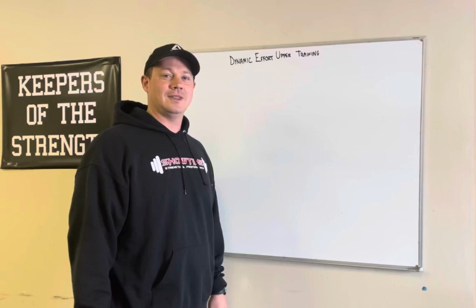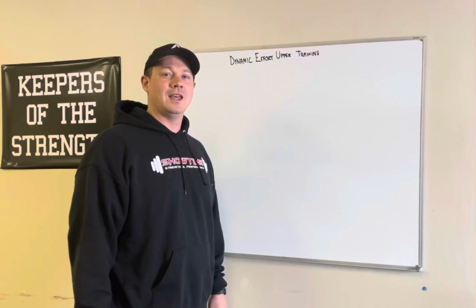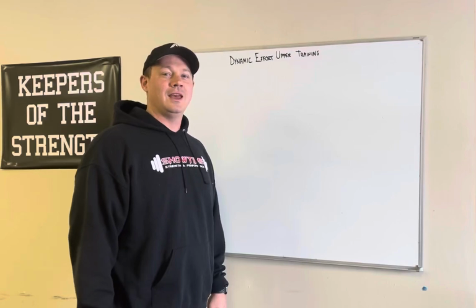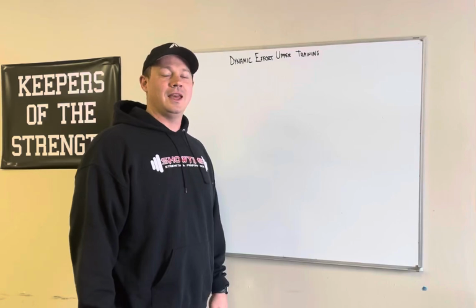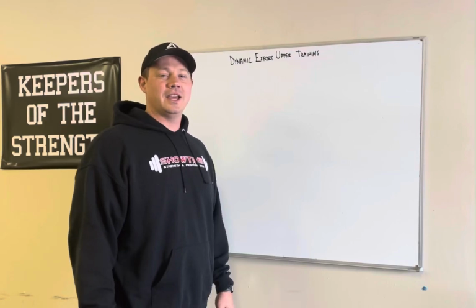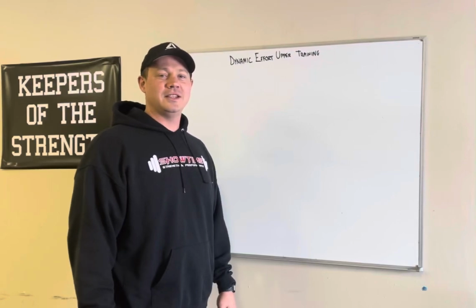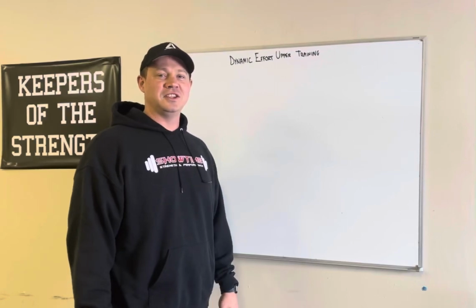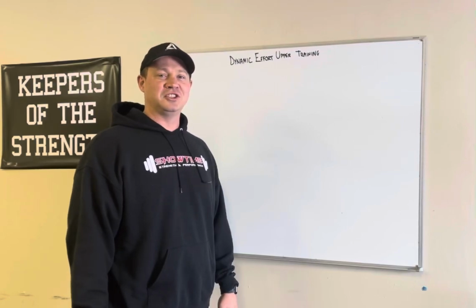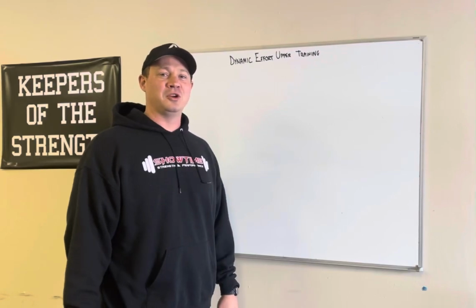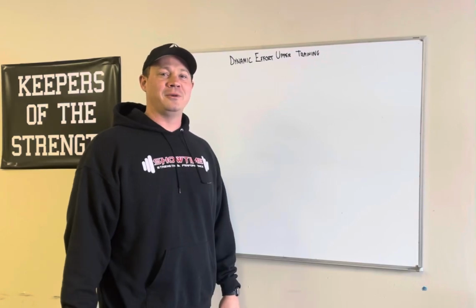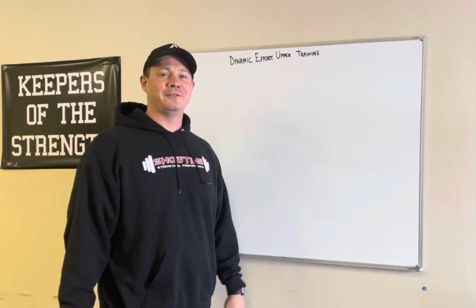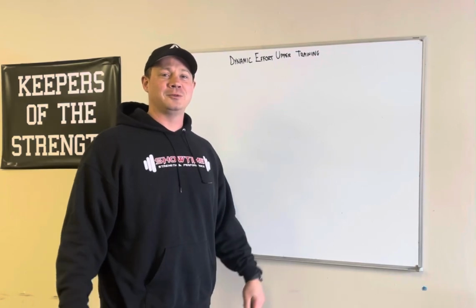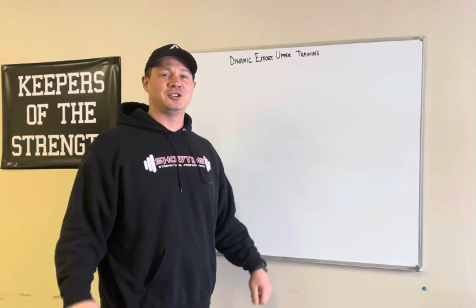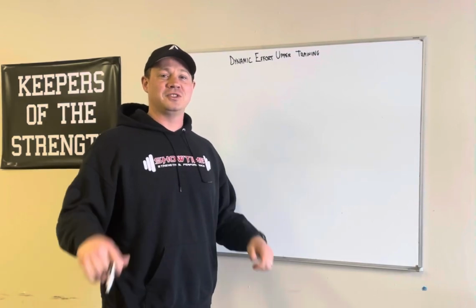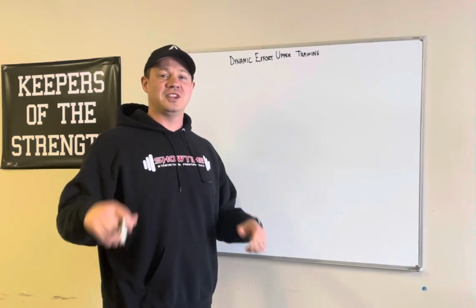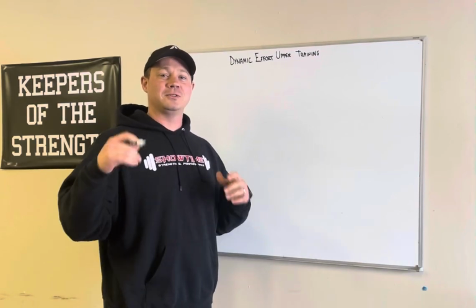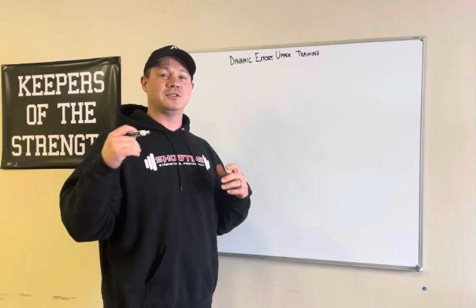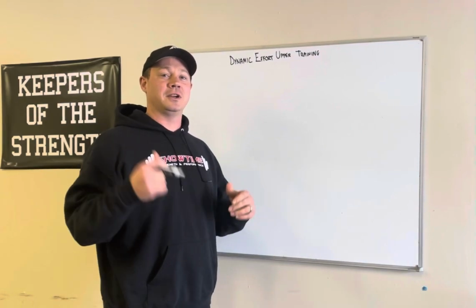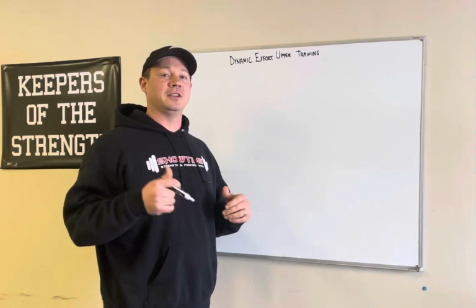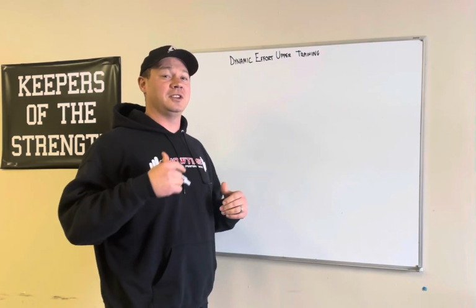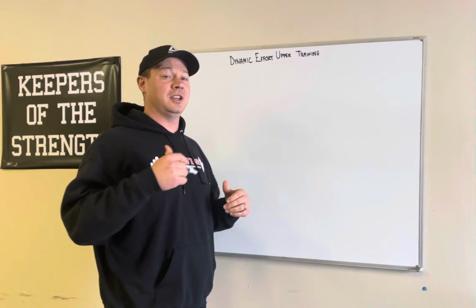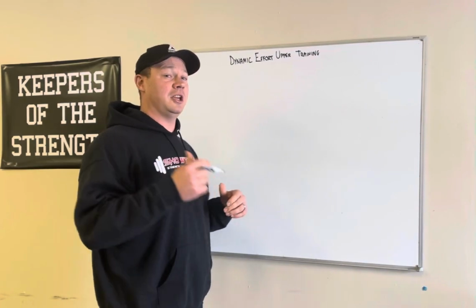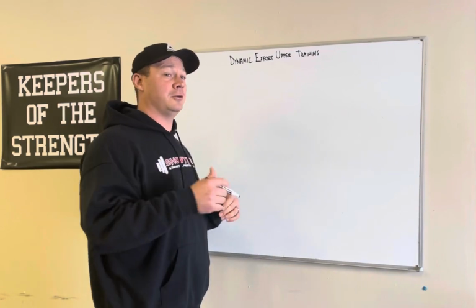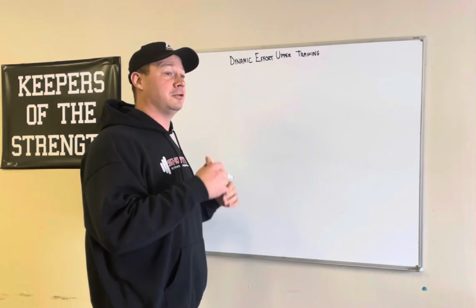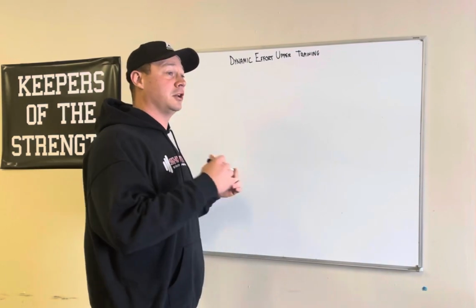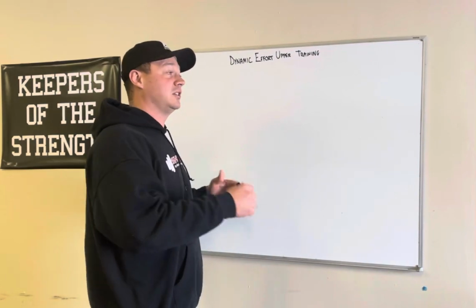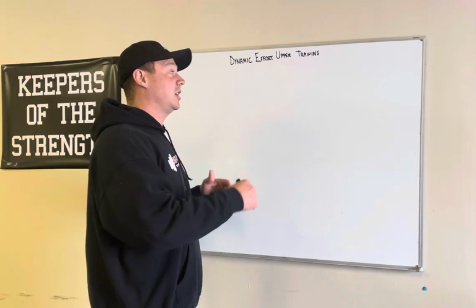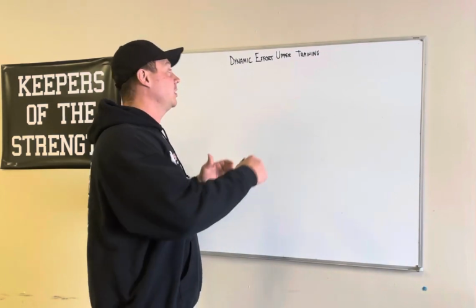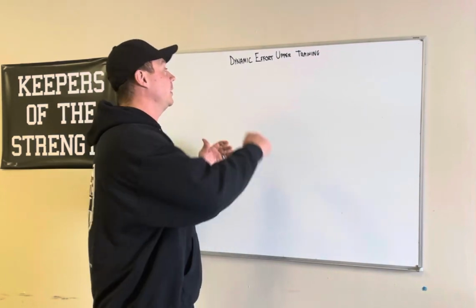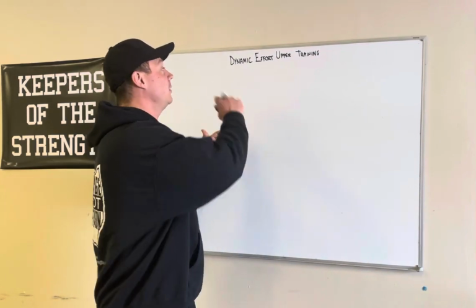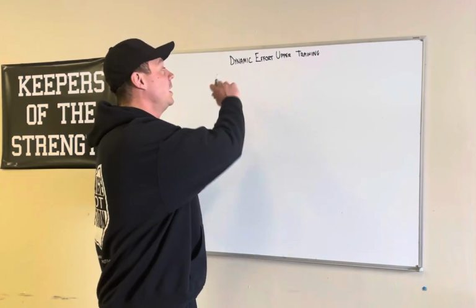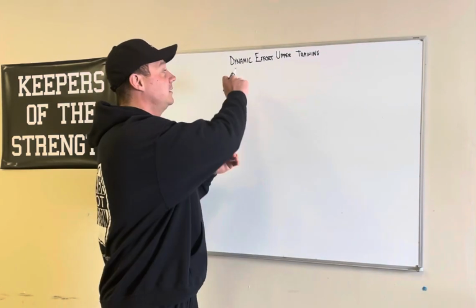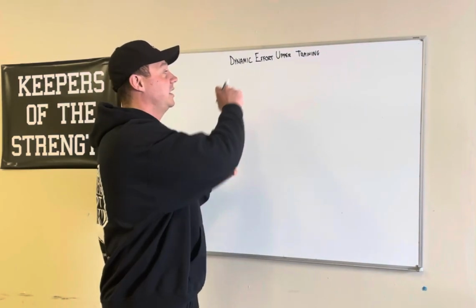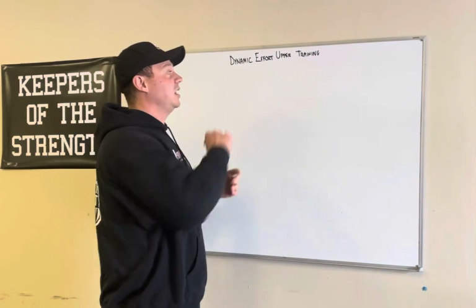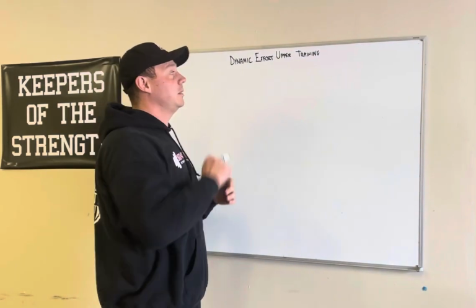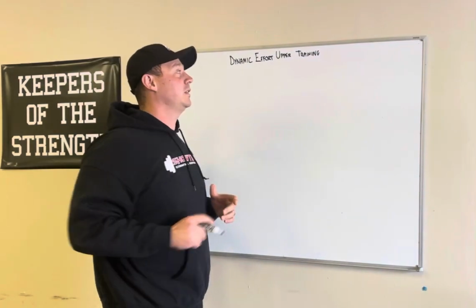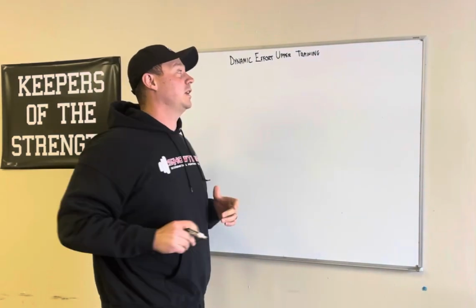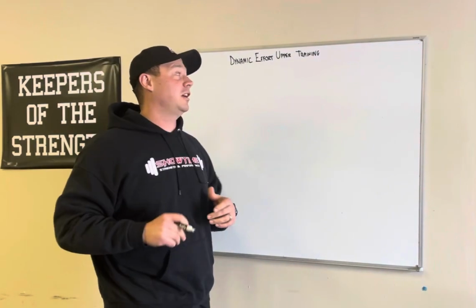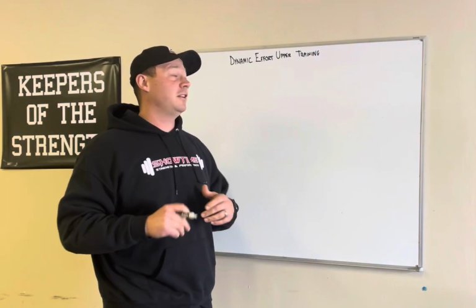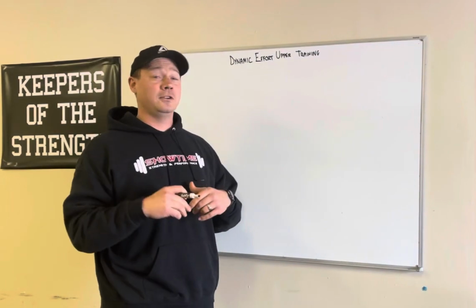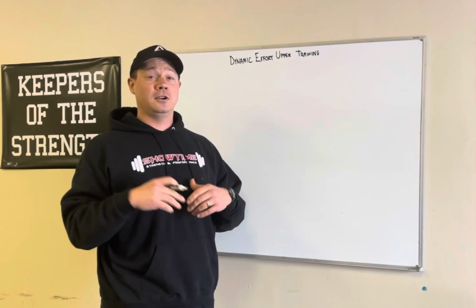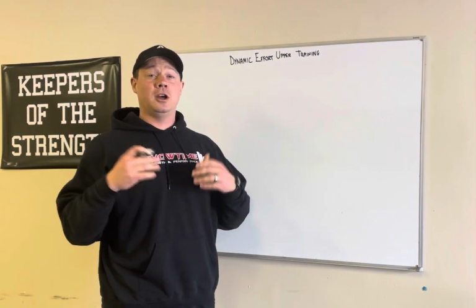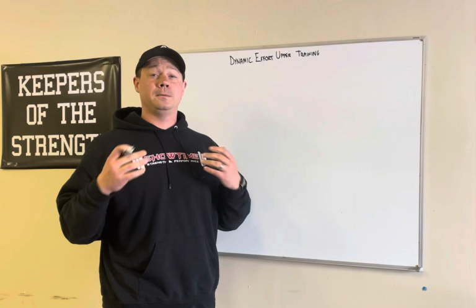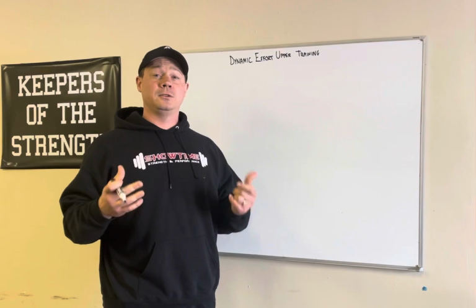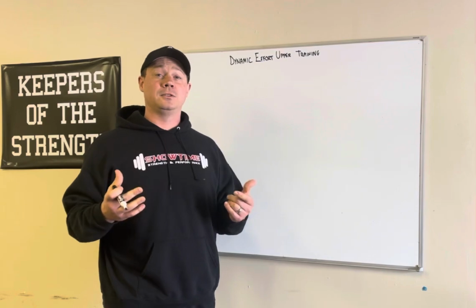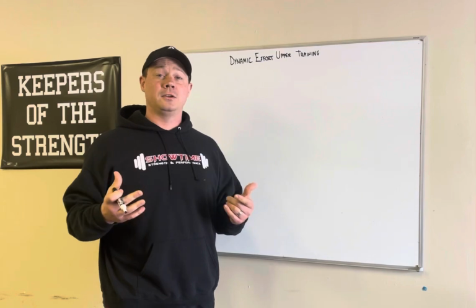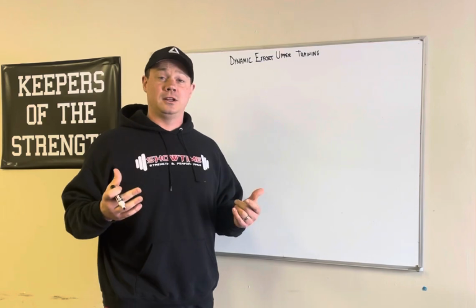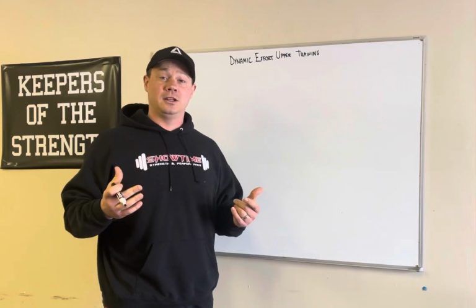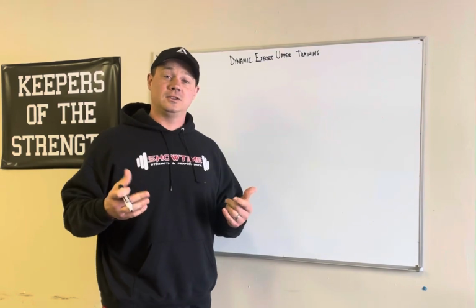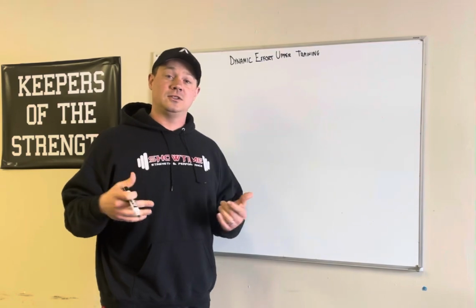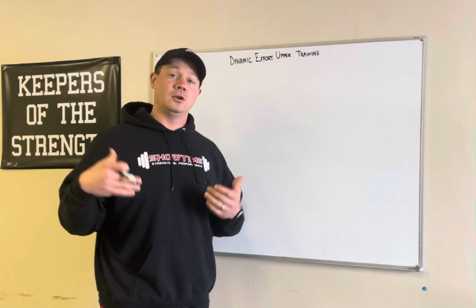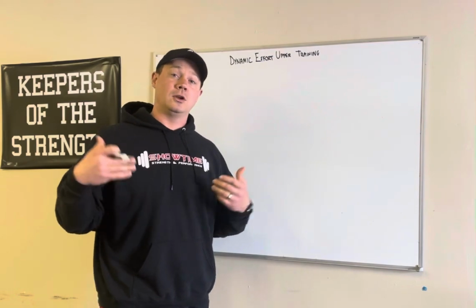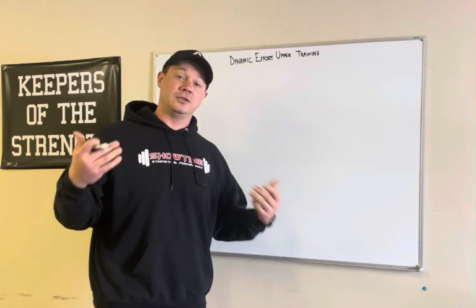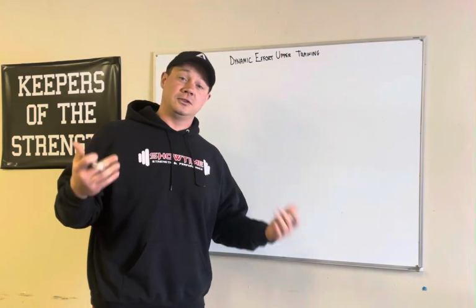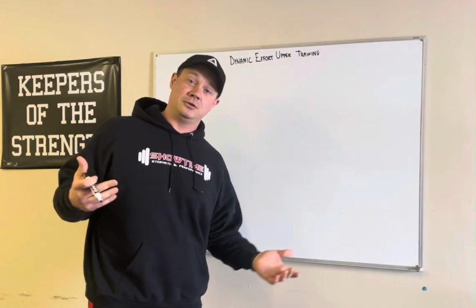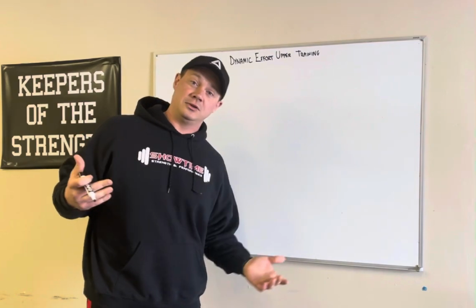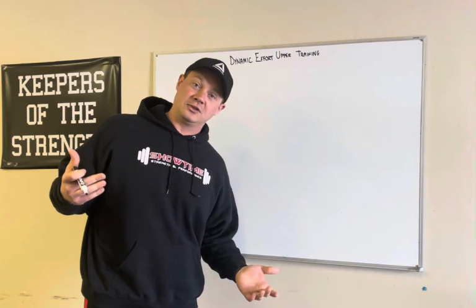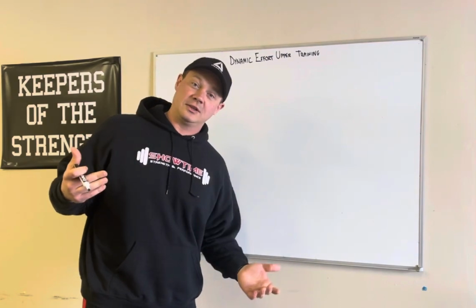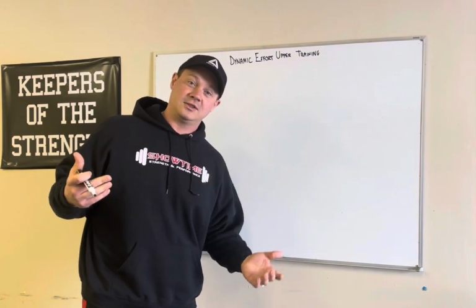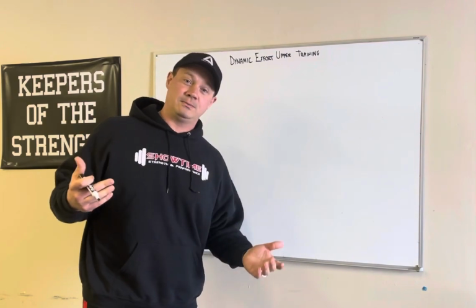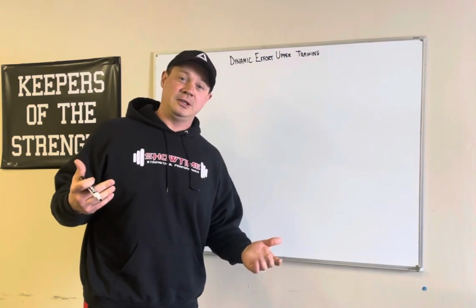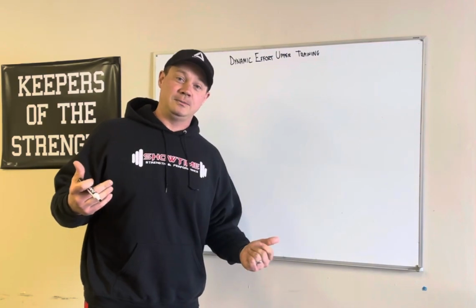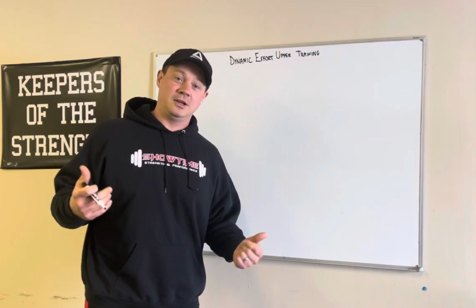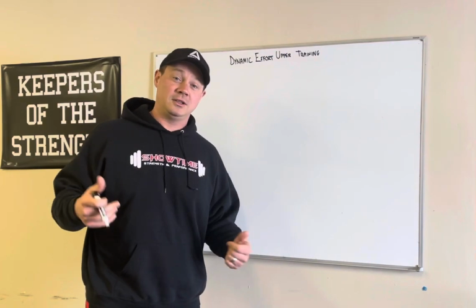Hey guys, Nick Schoen from Showtime Strength. Today what we're going to talk about is dynamic effort upper training, also known as speed bench.